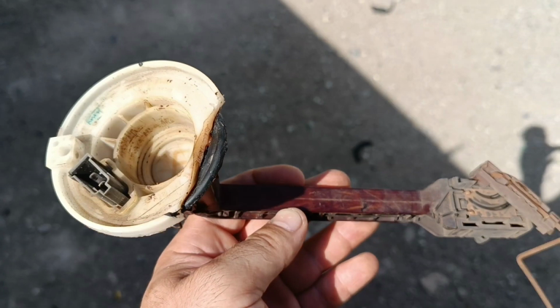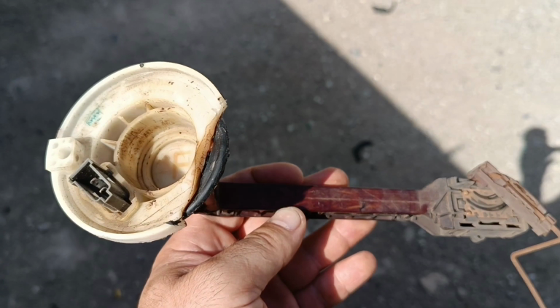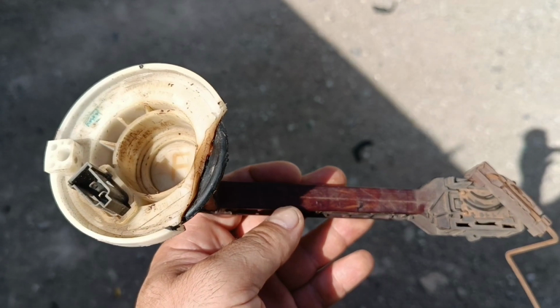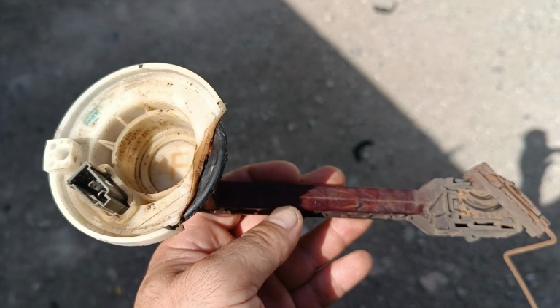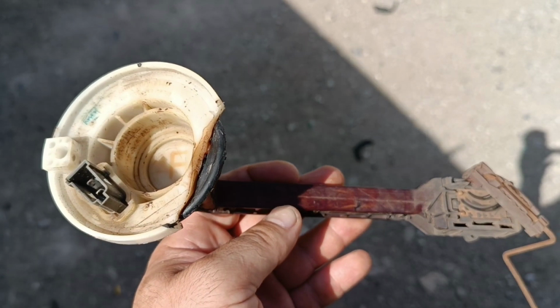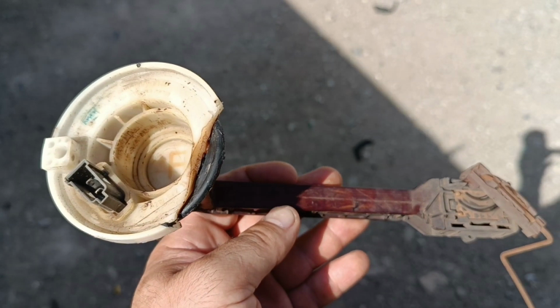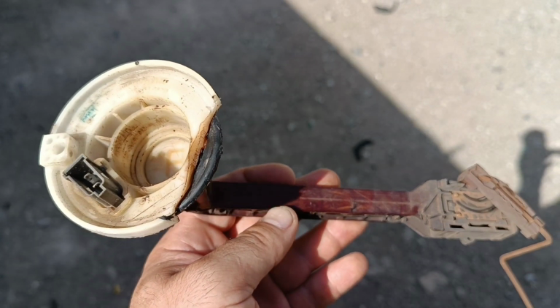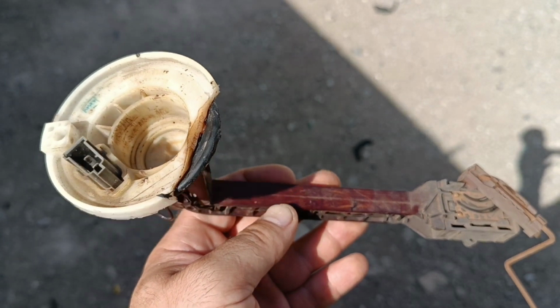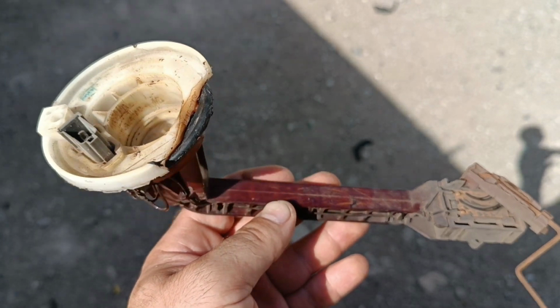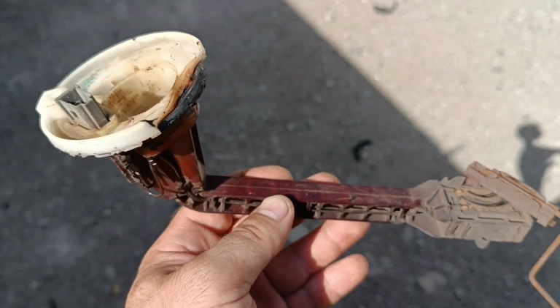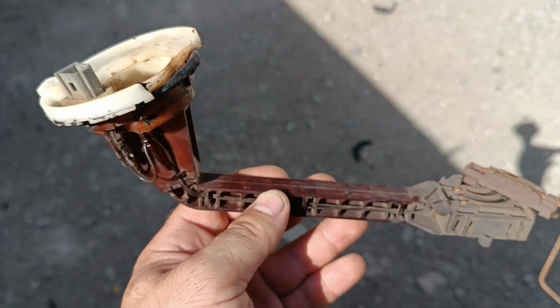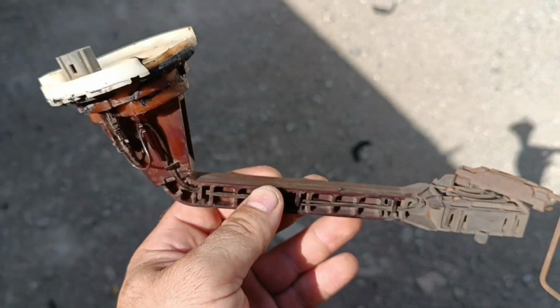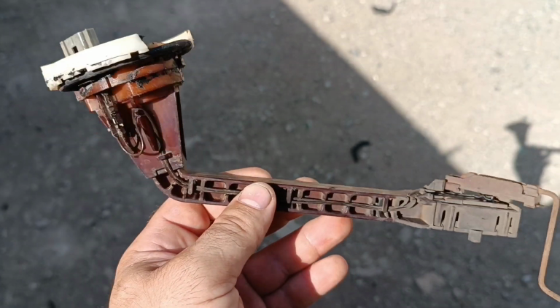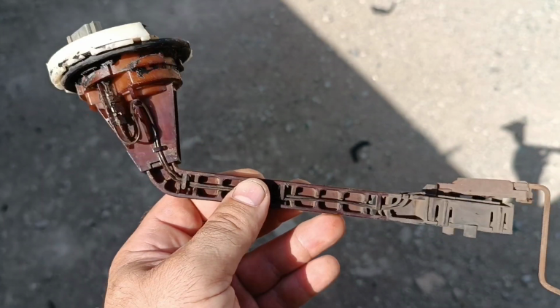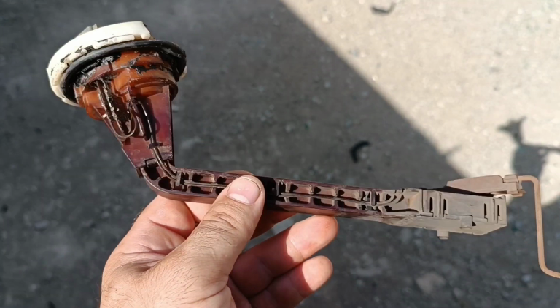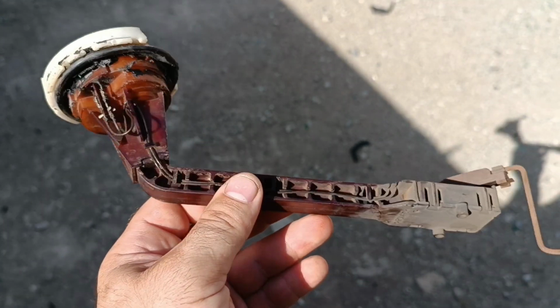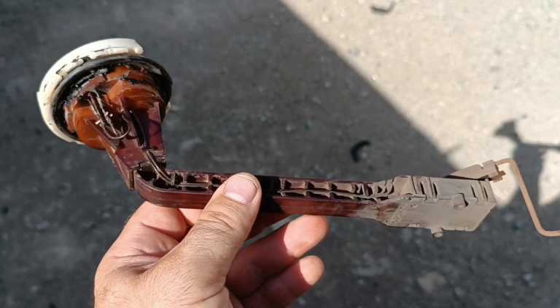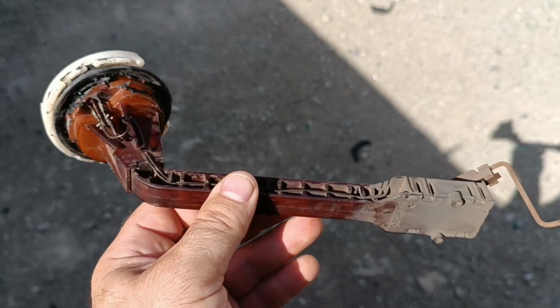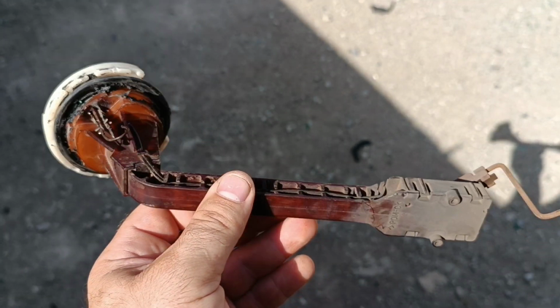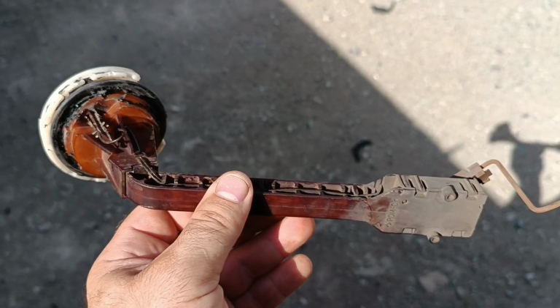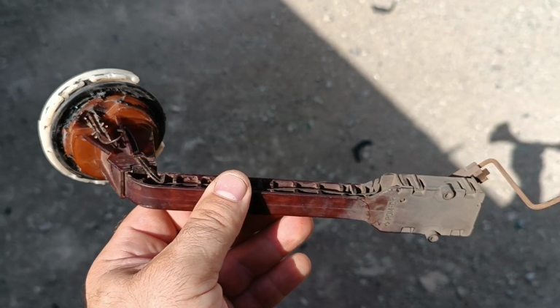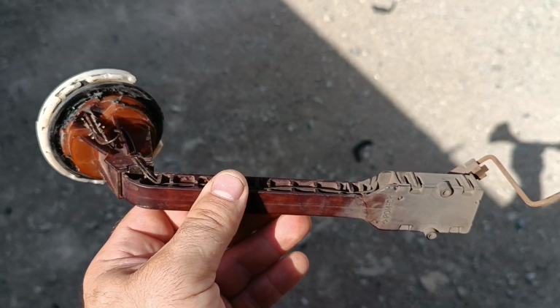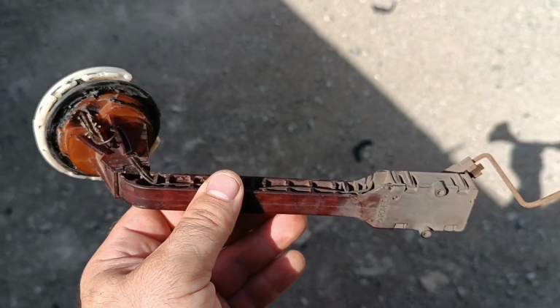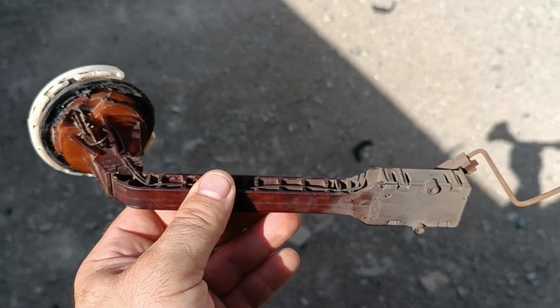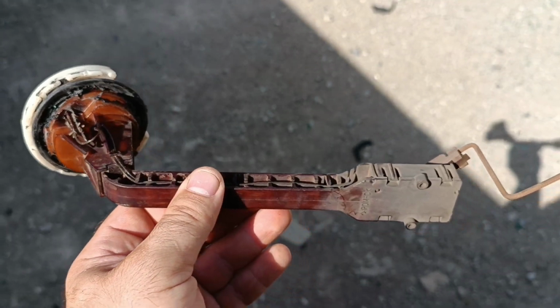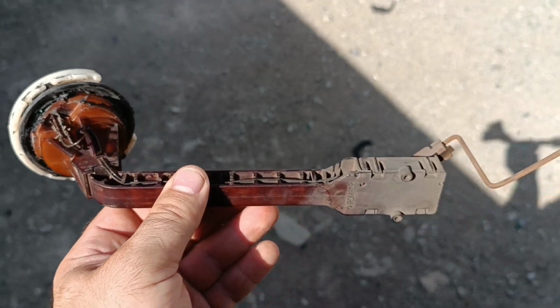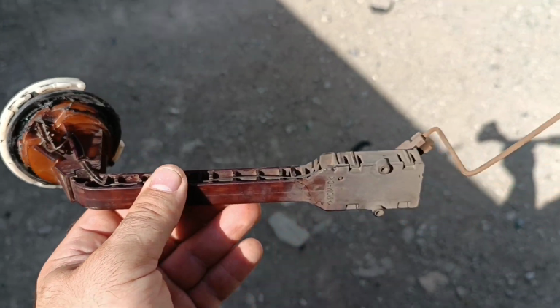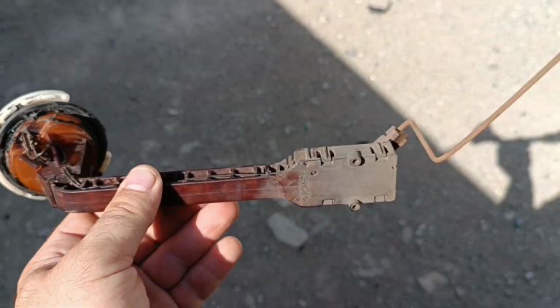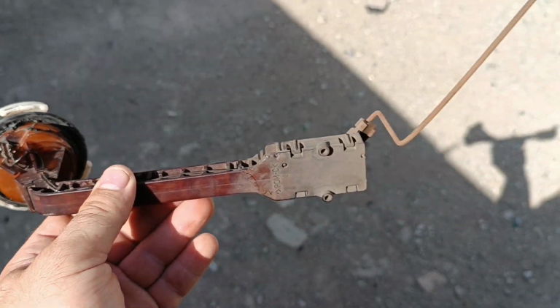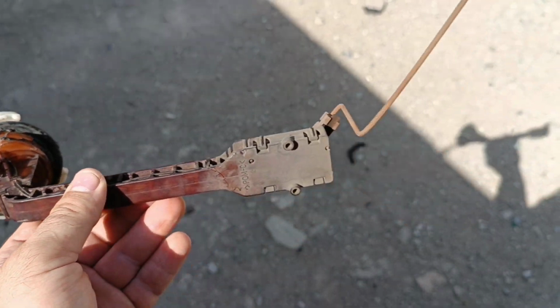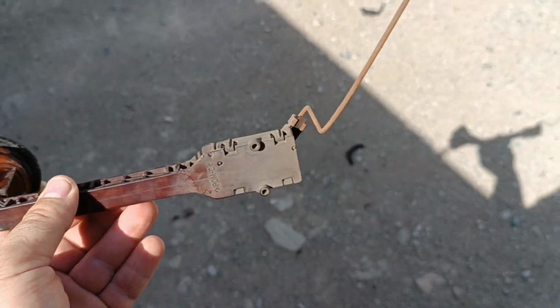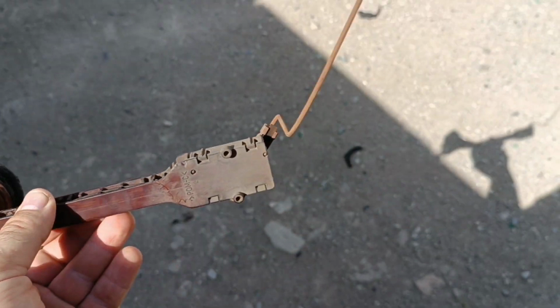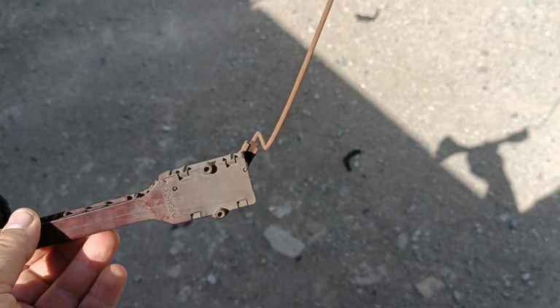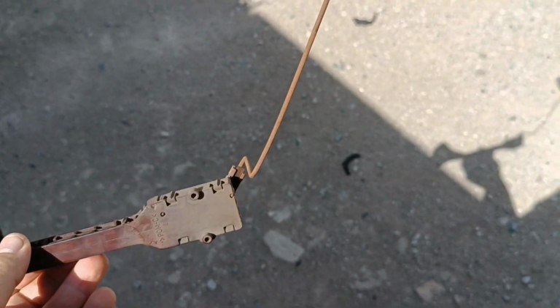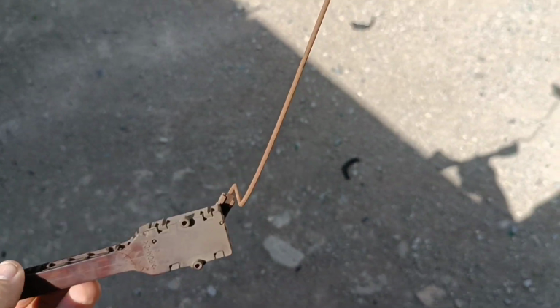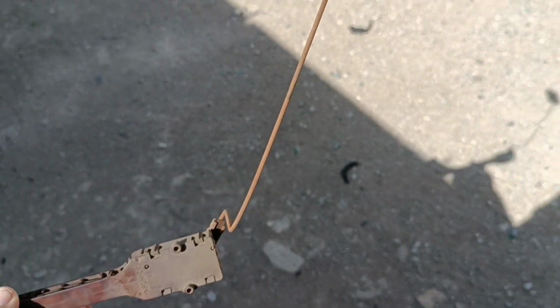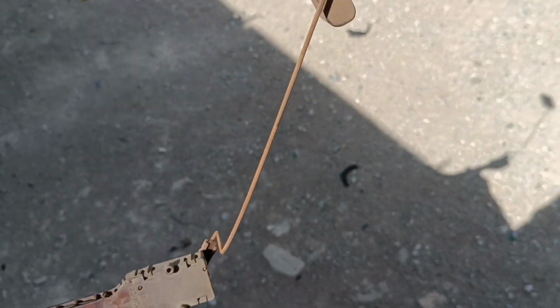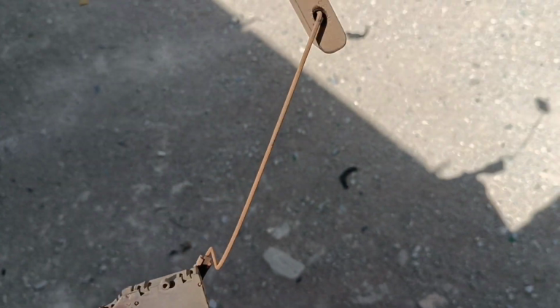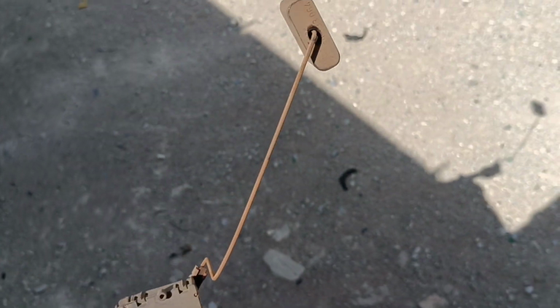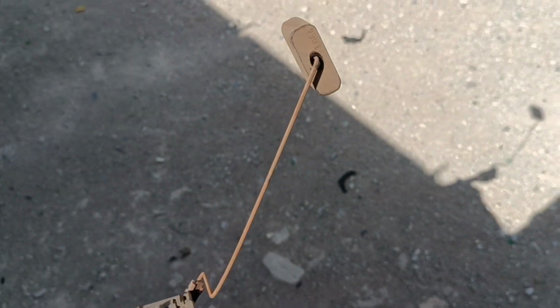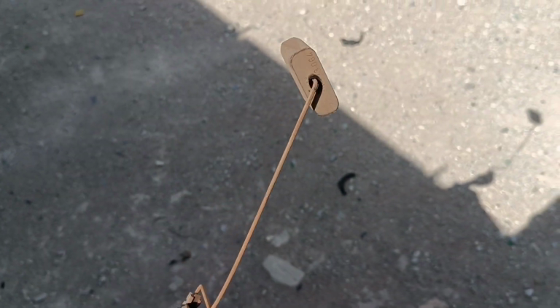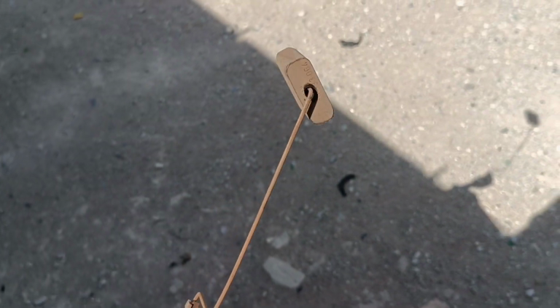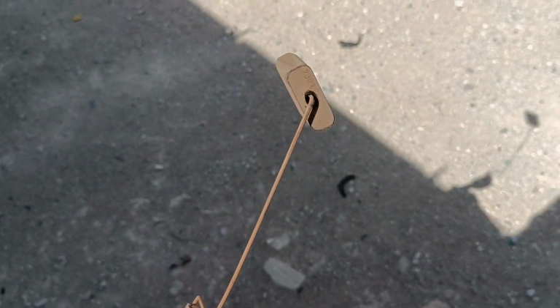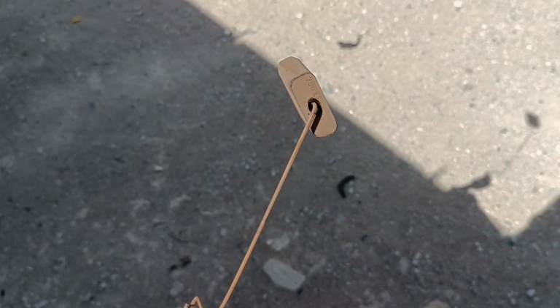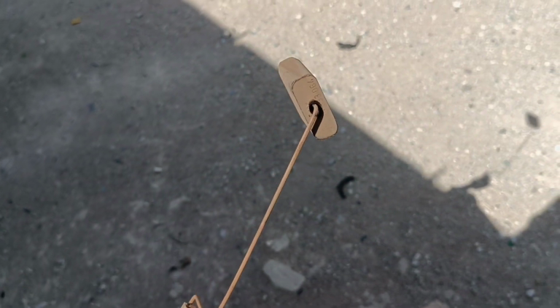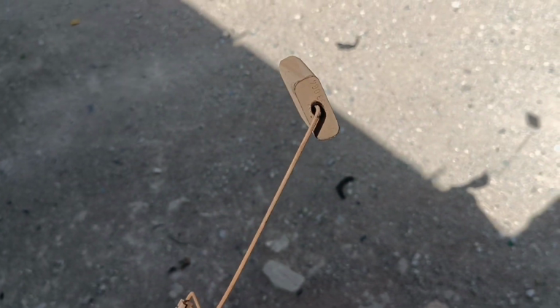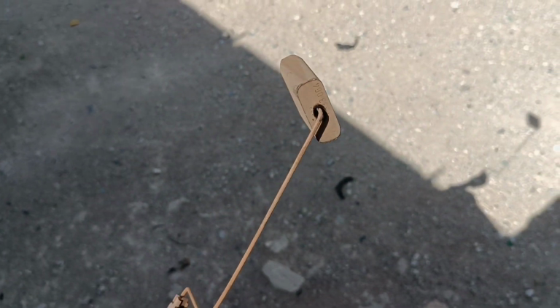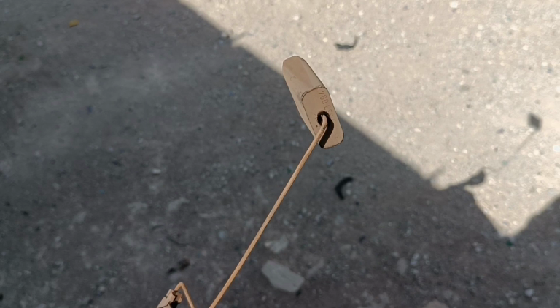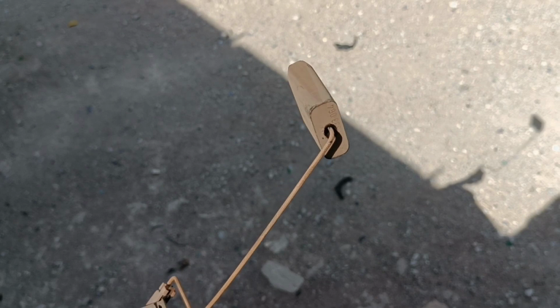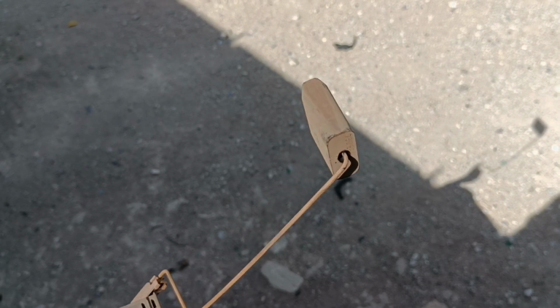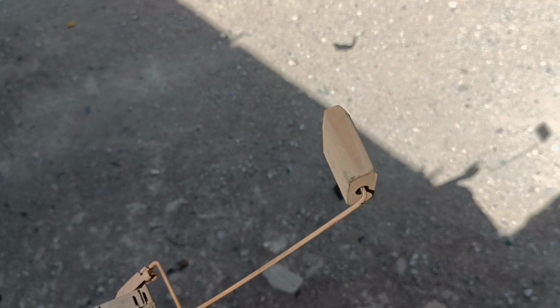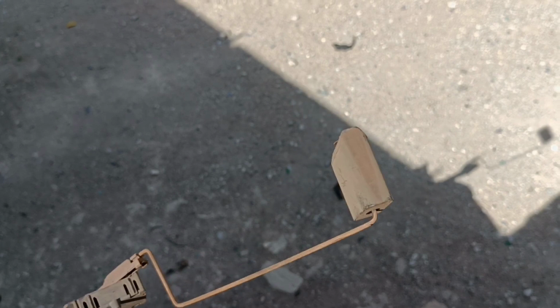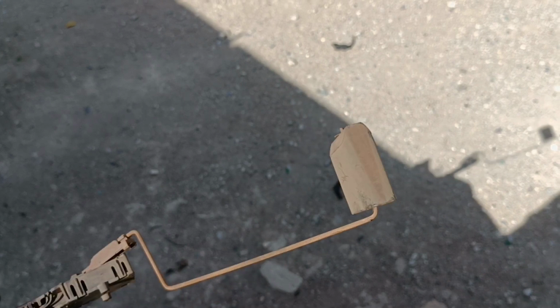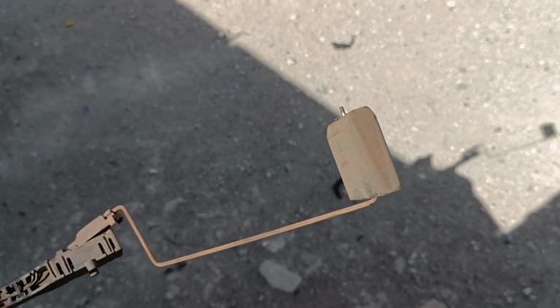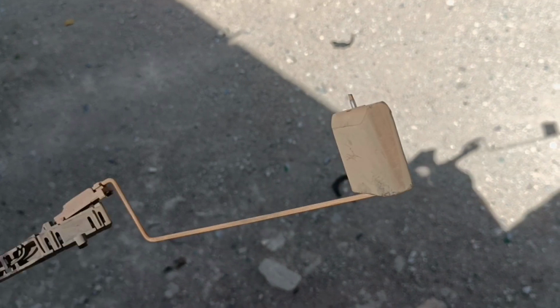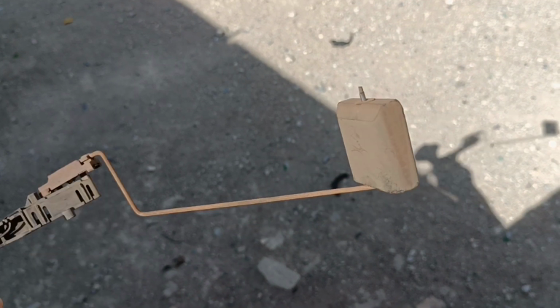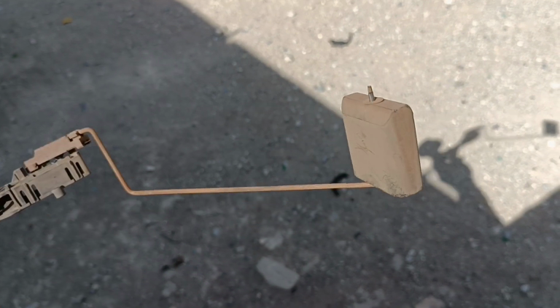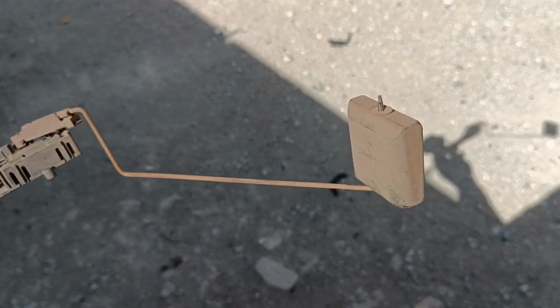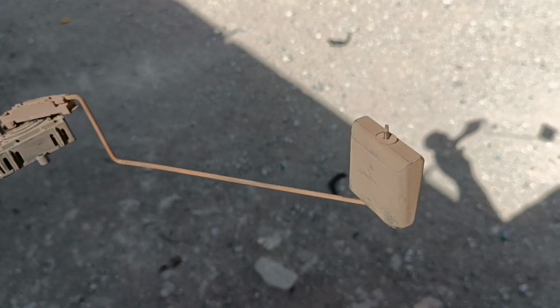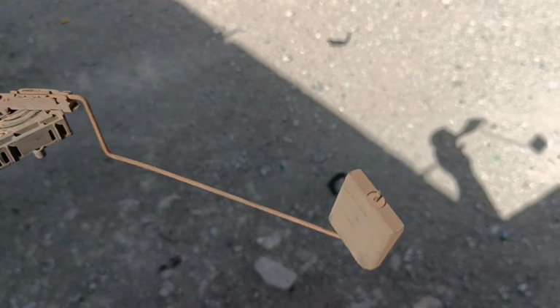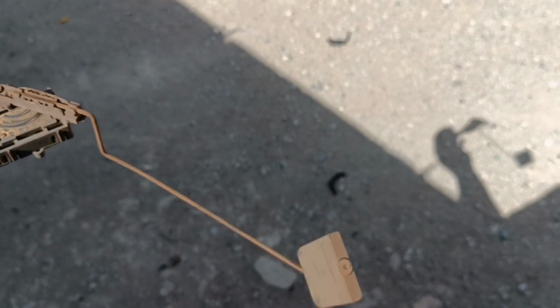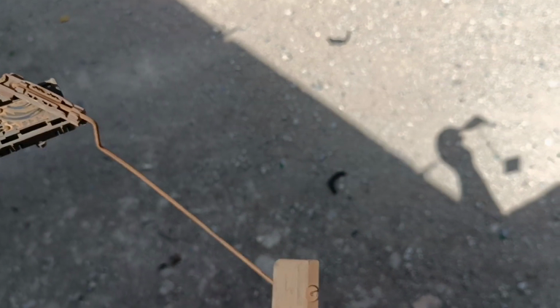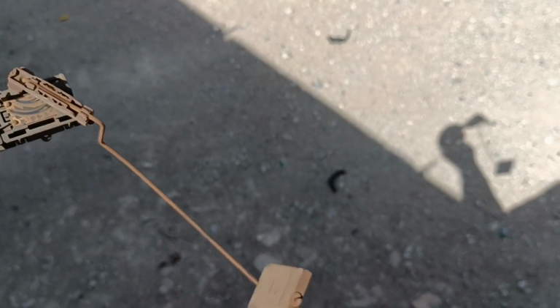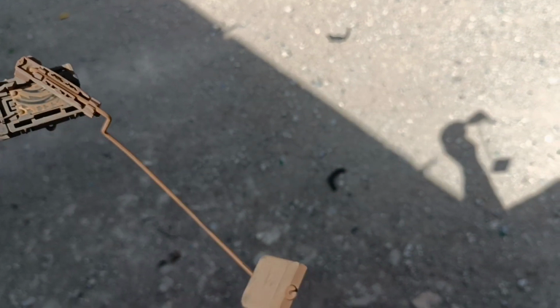Hello friends! This is a Mercedes fuel gauge that incorrectly shows the fuel level in the tank.